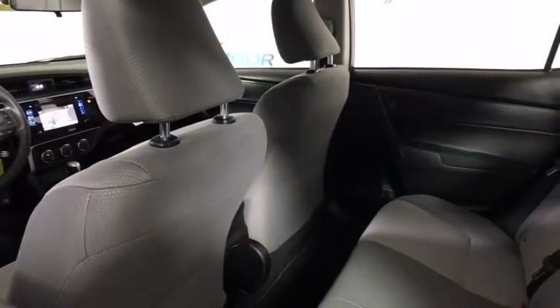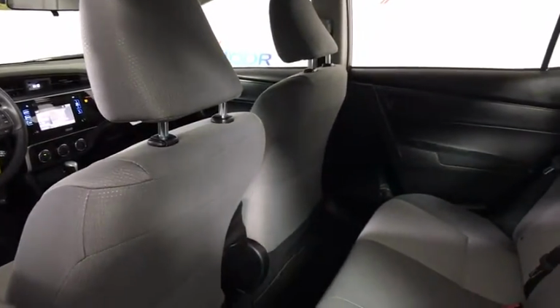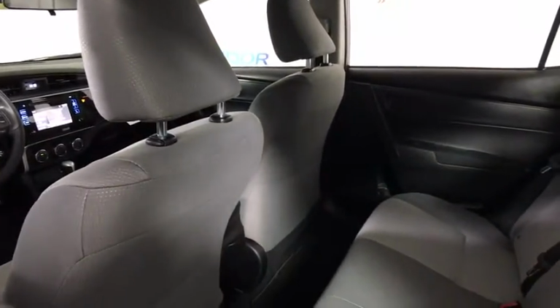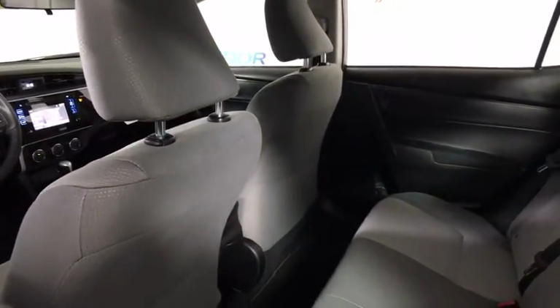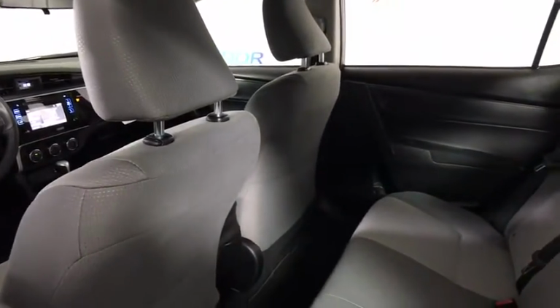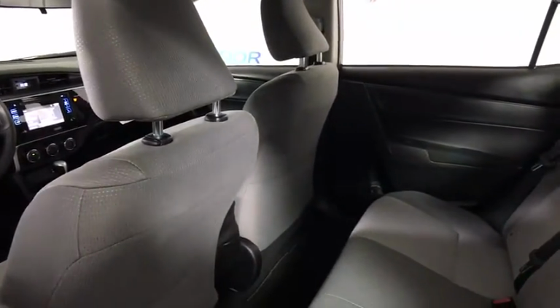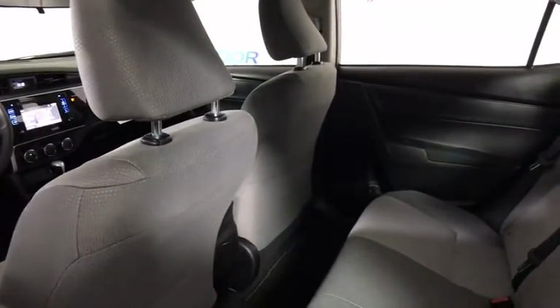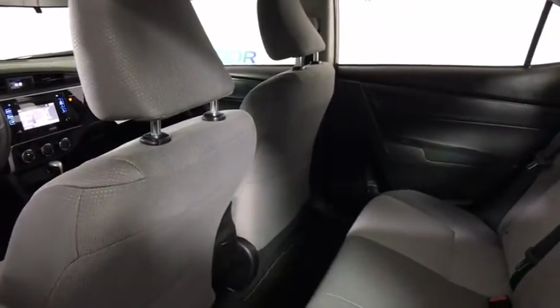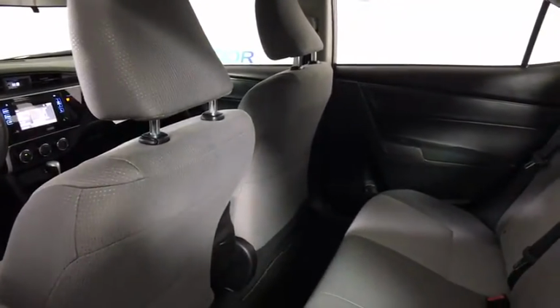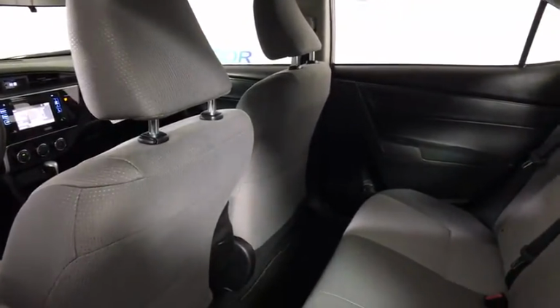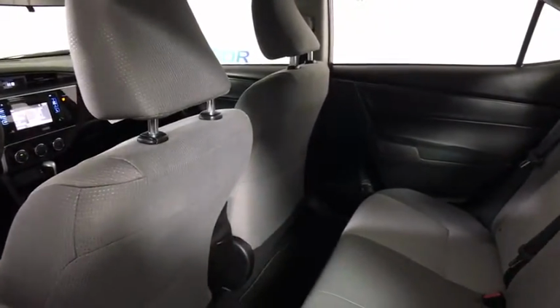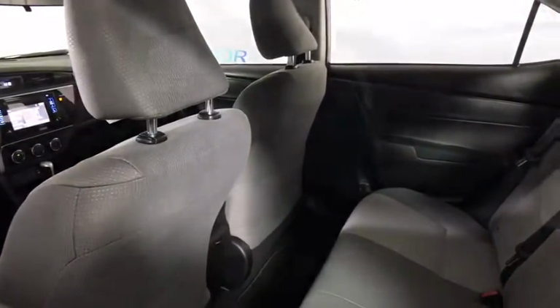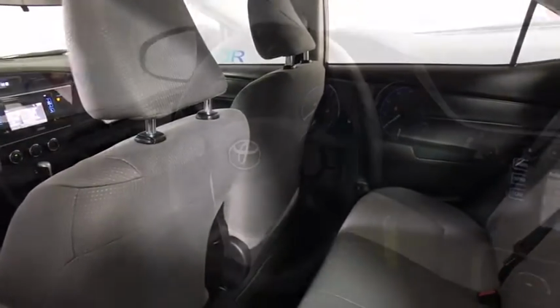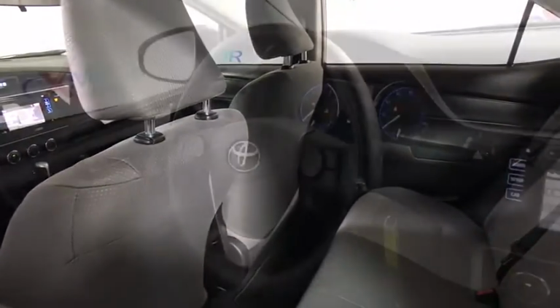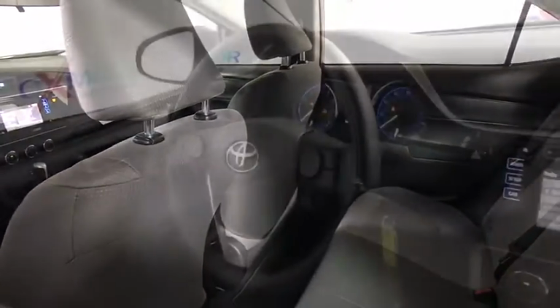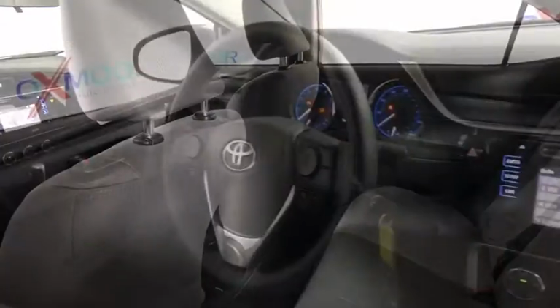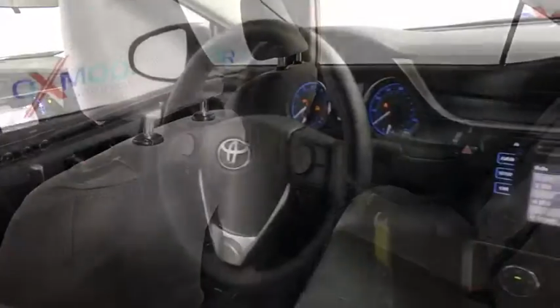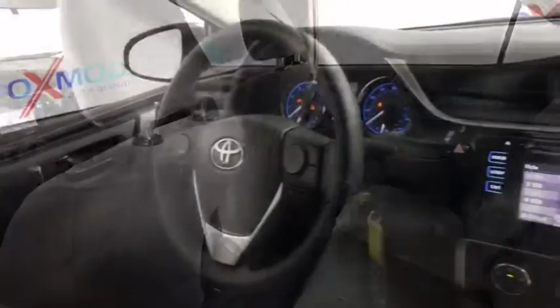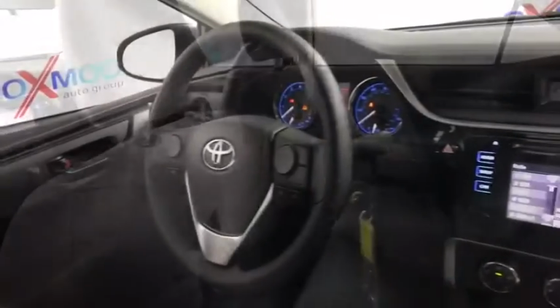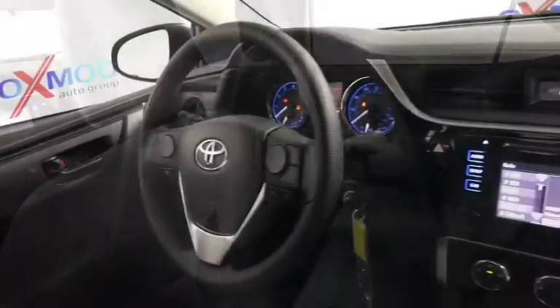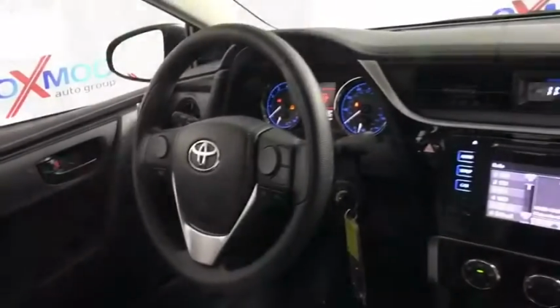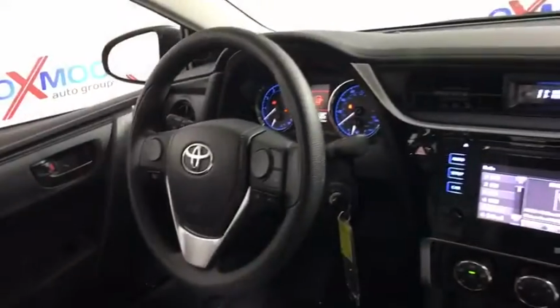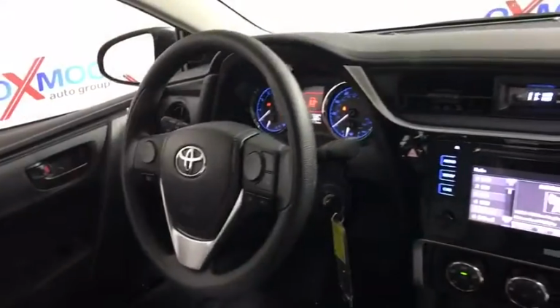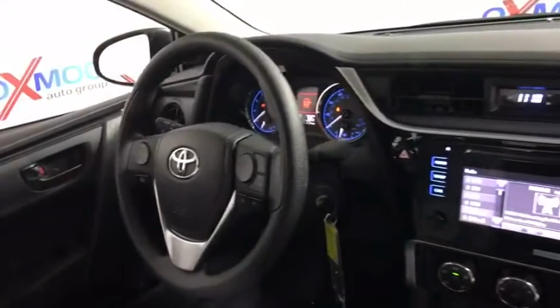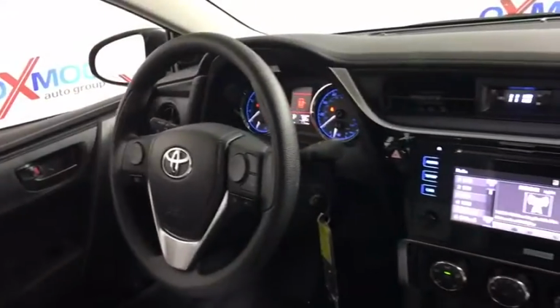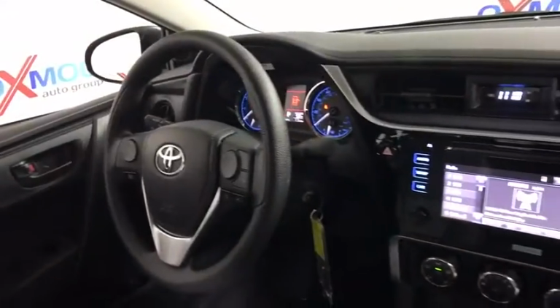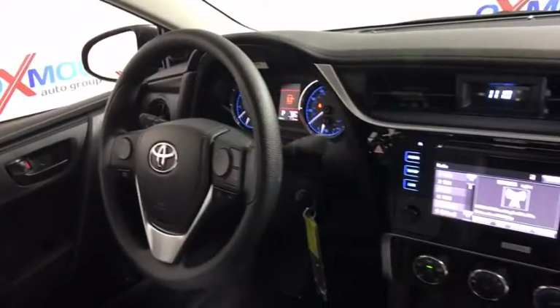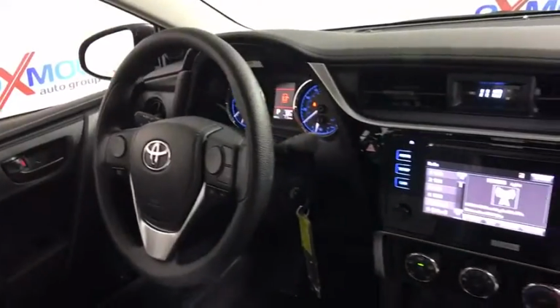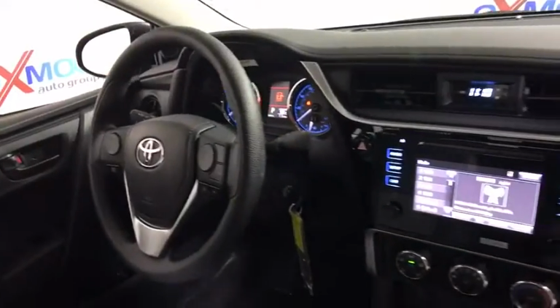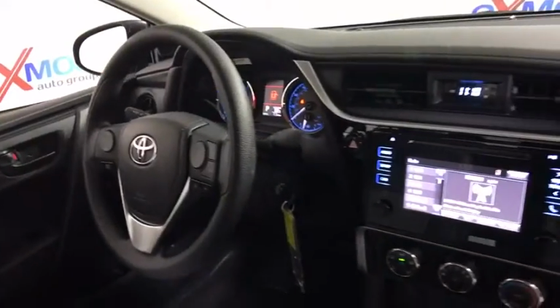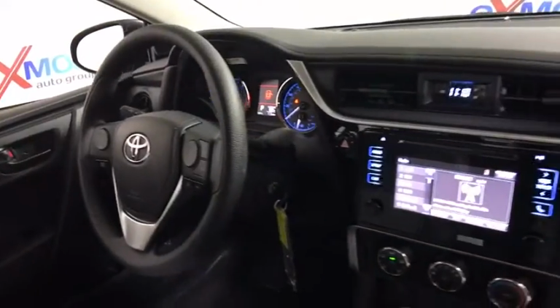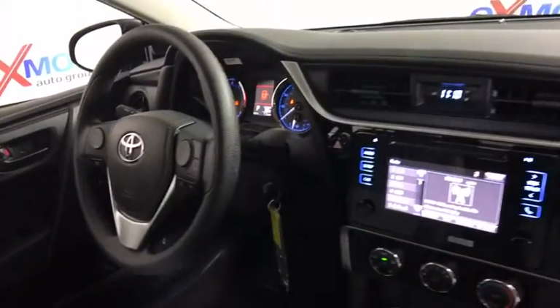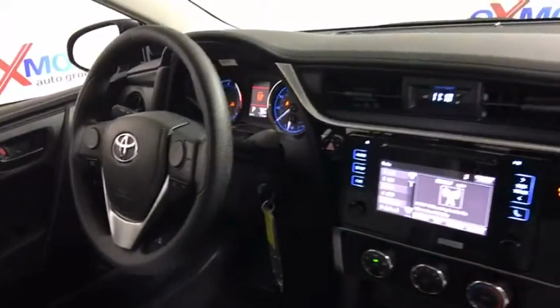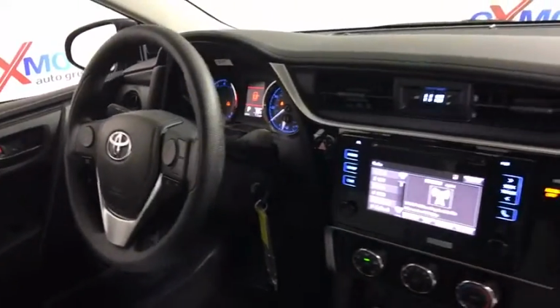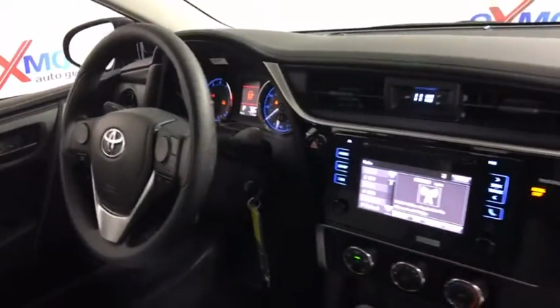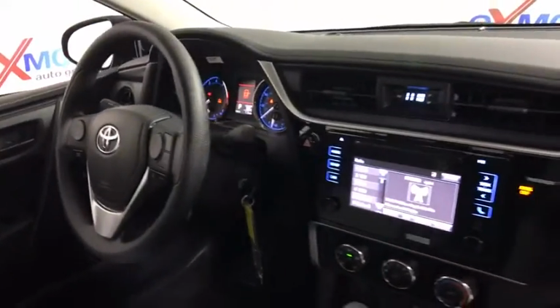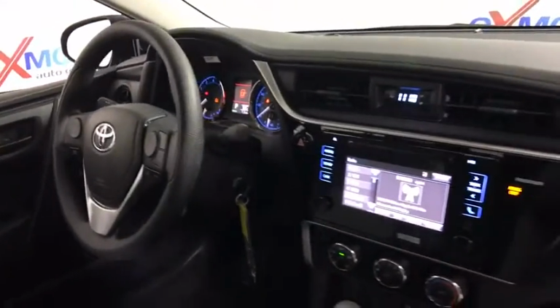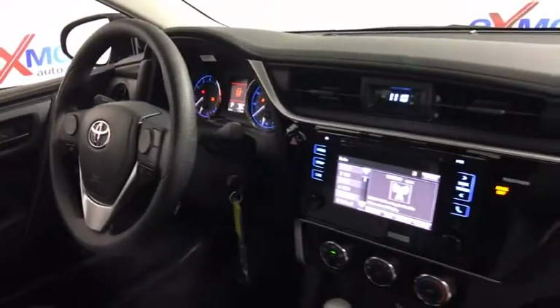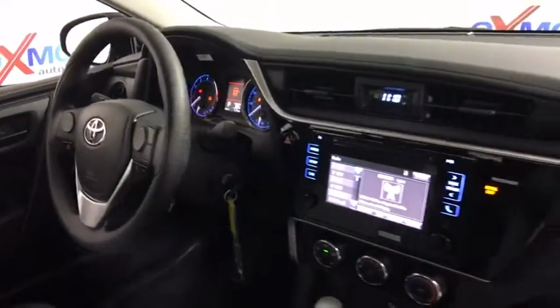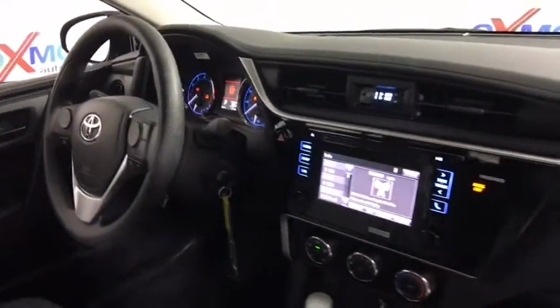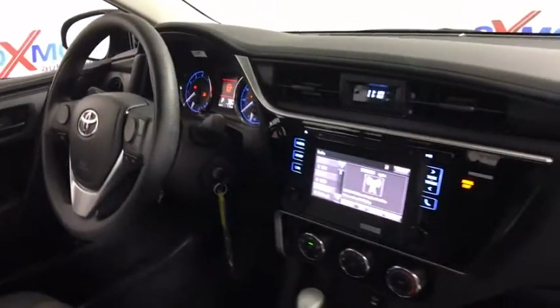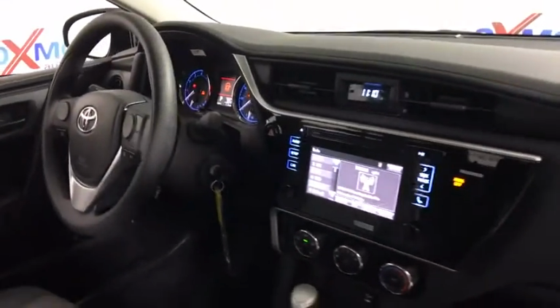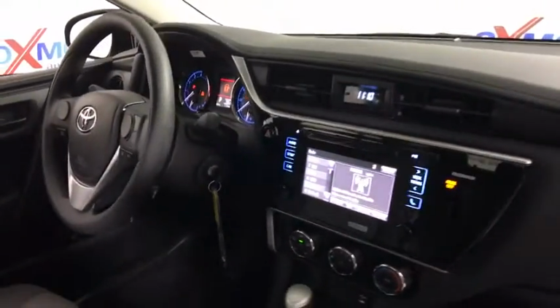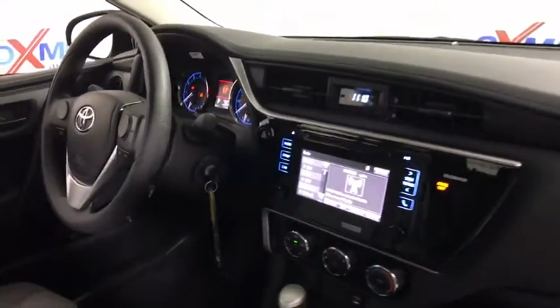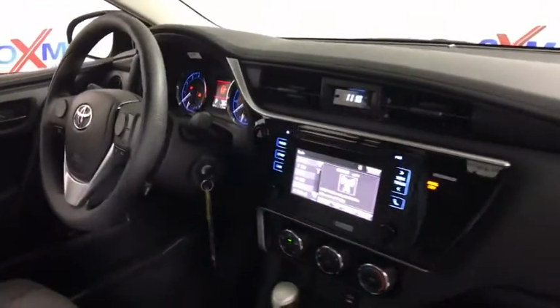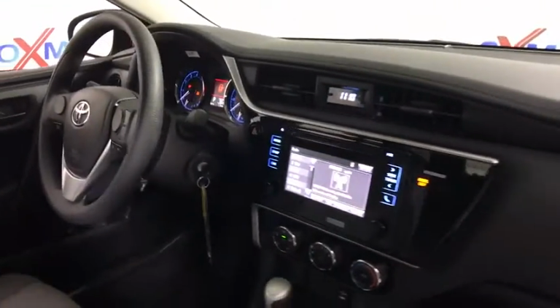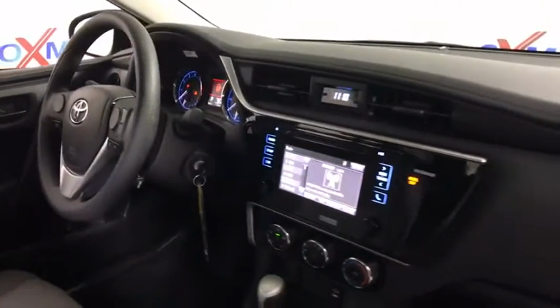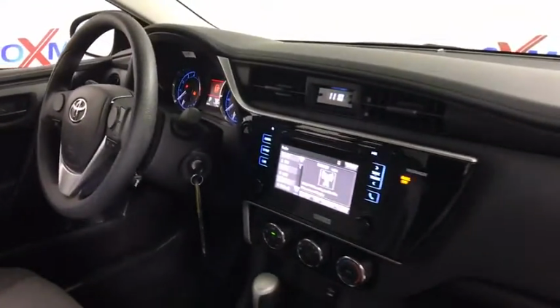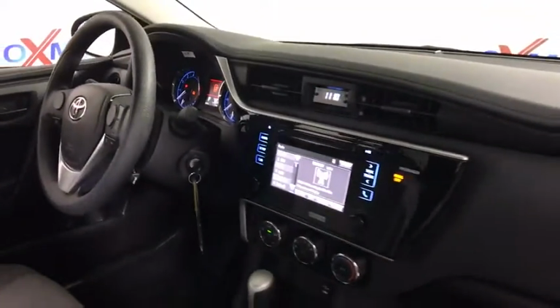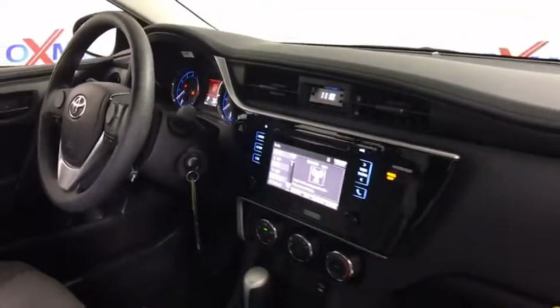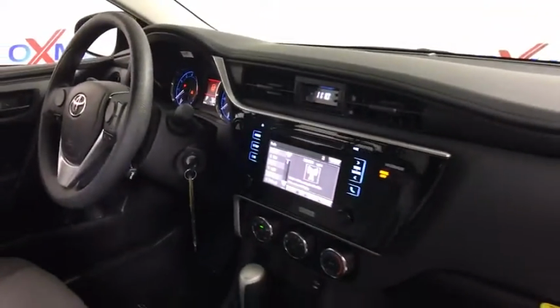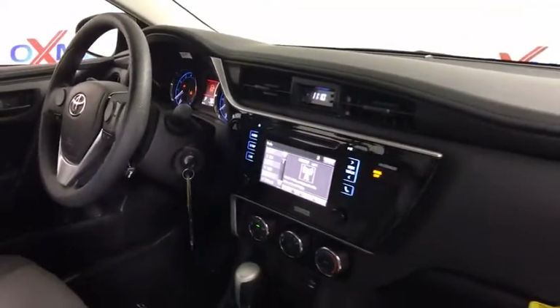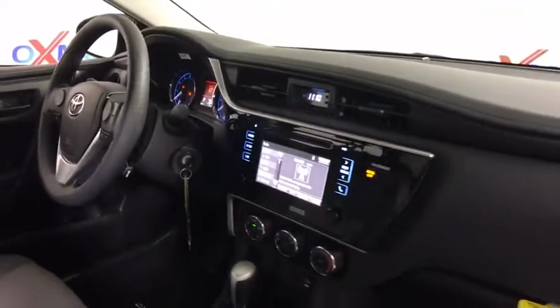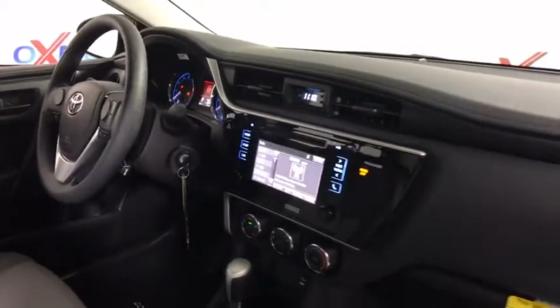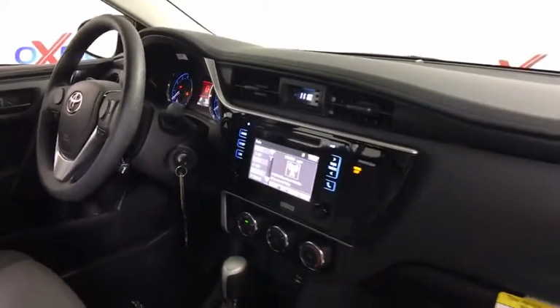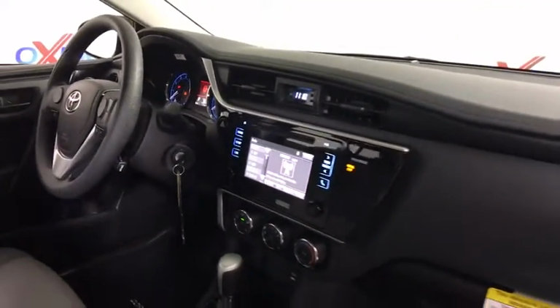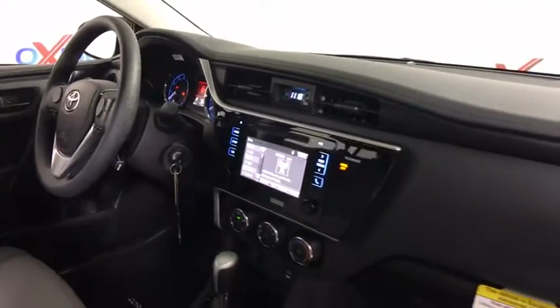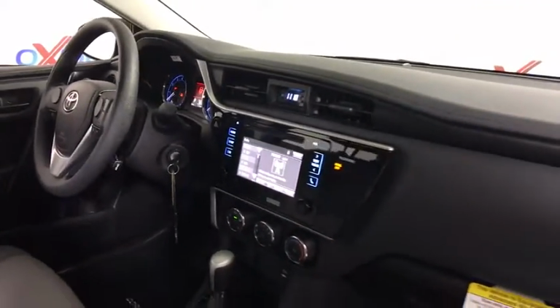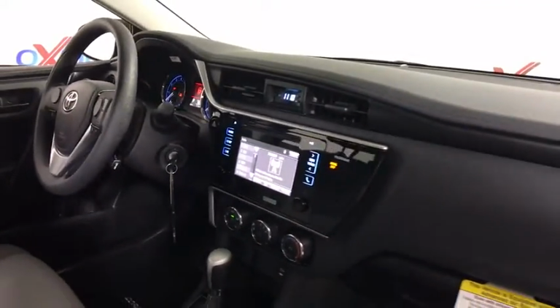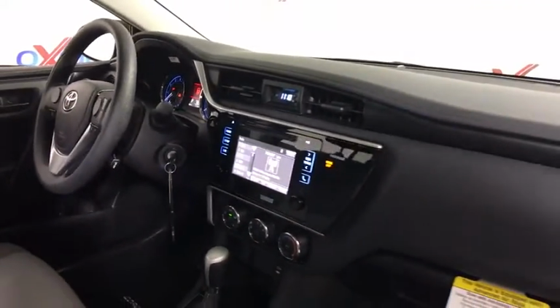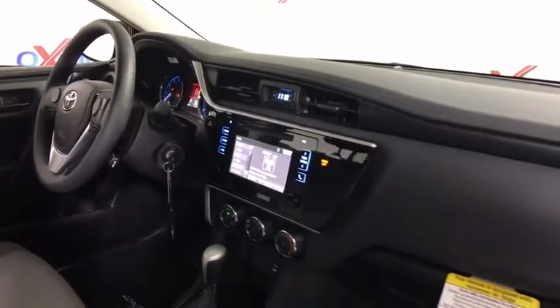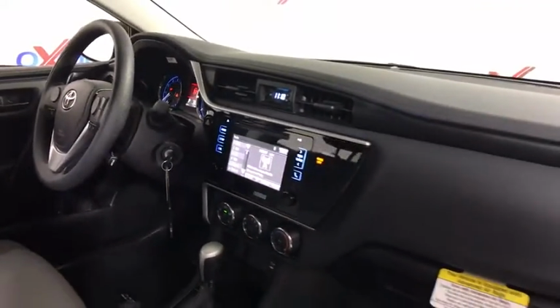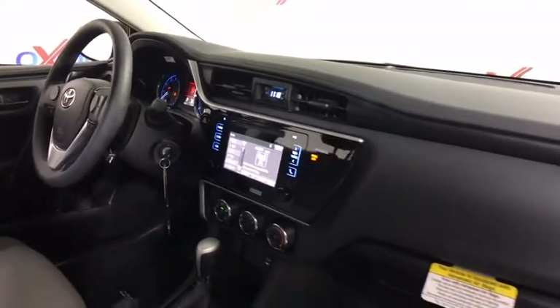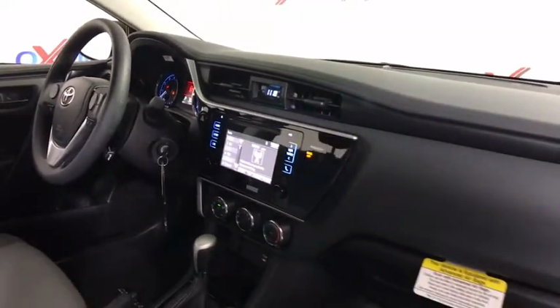Tilt steering wheel, passenger vanity mirror, speed control, radio data system, low tire pressure warning.